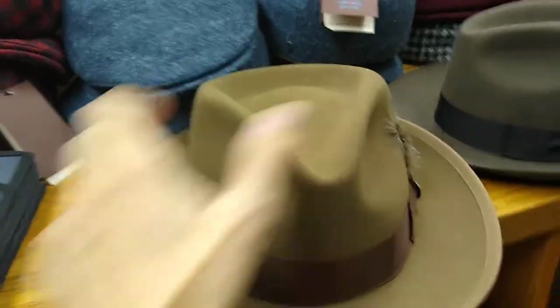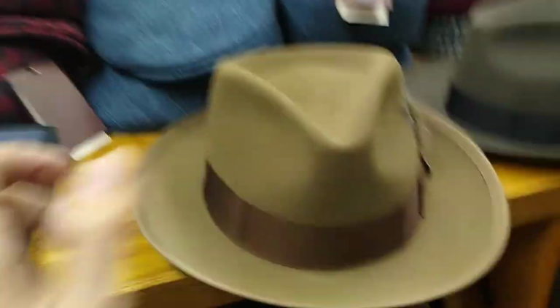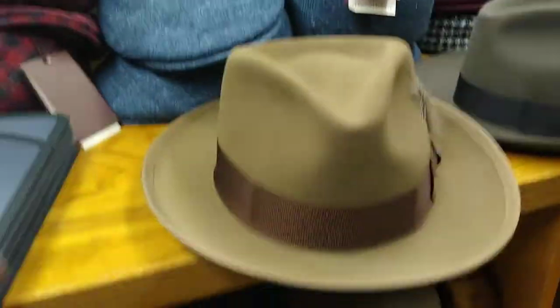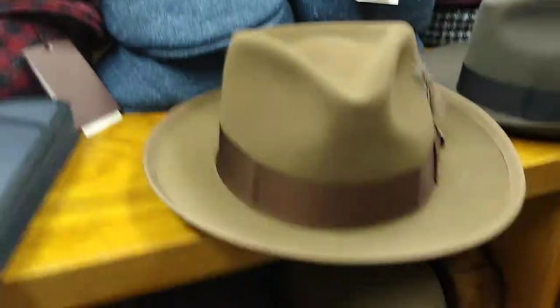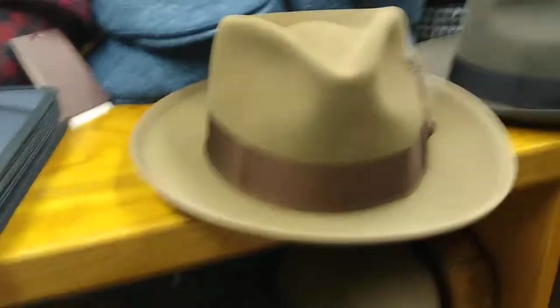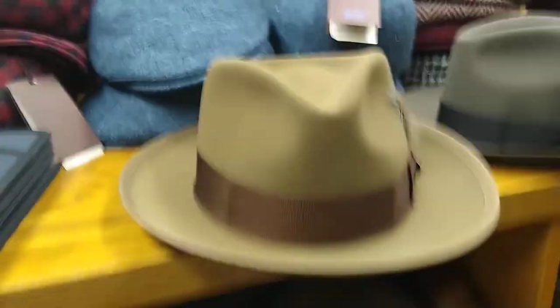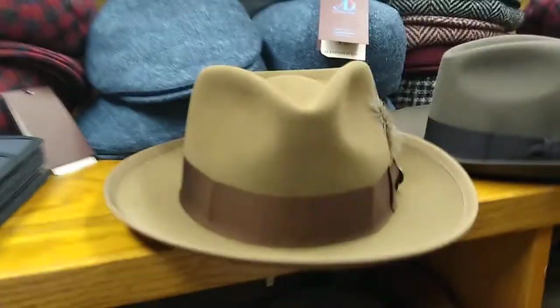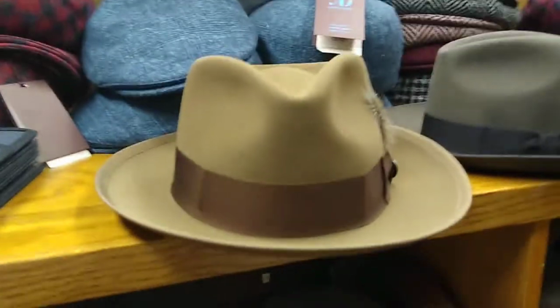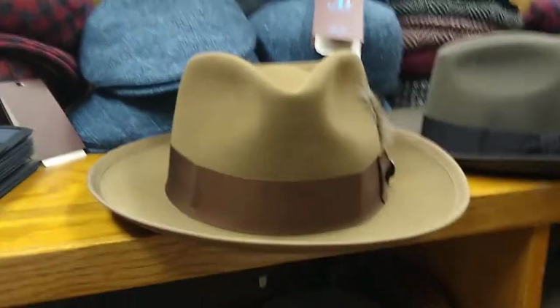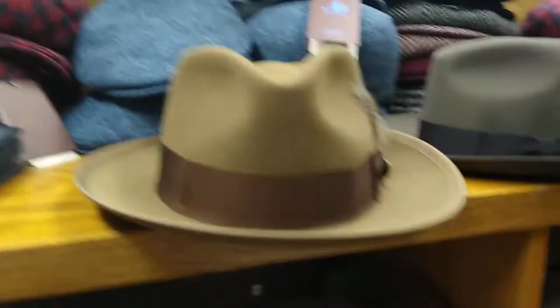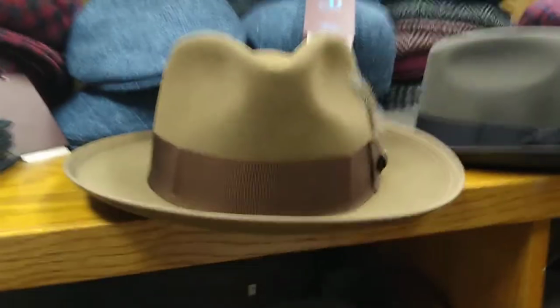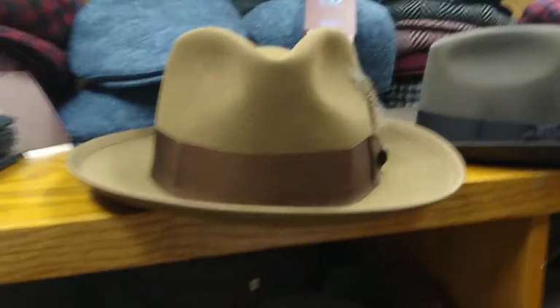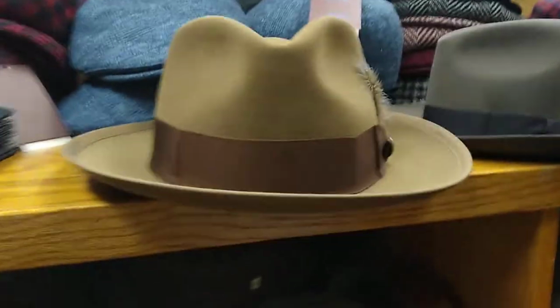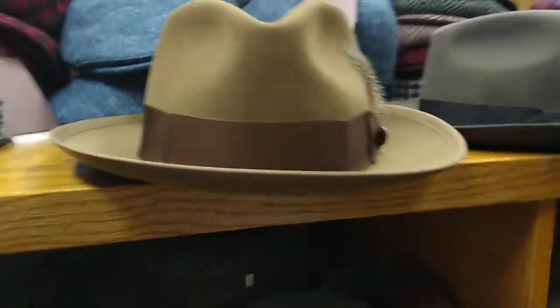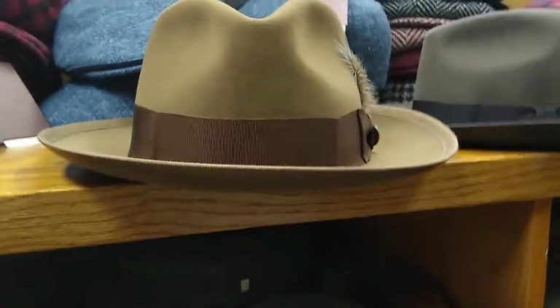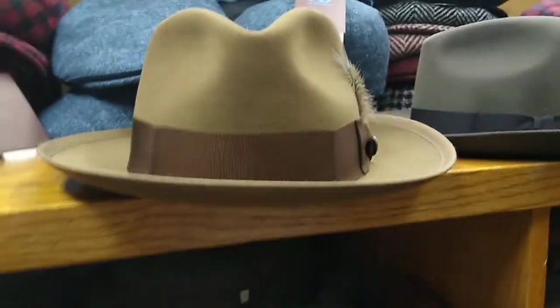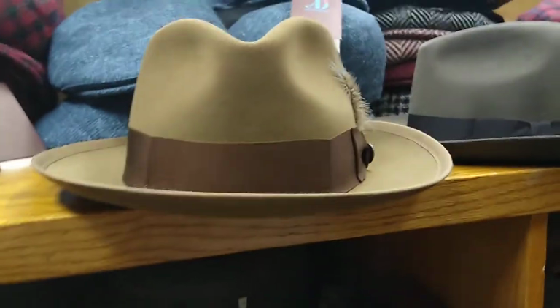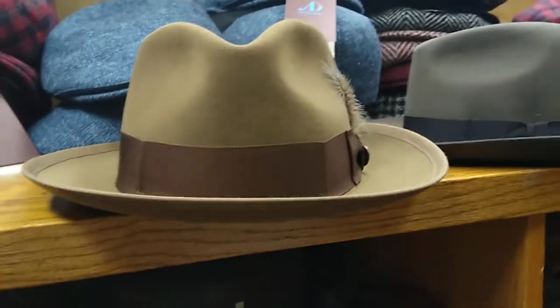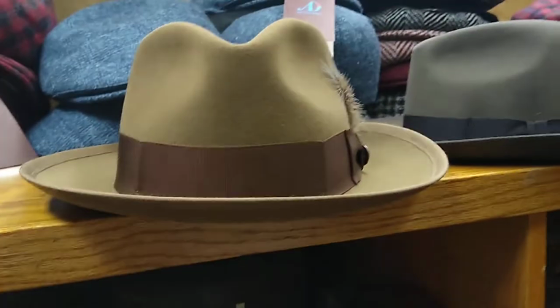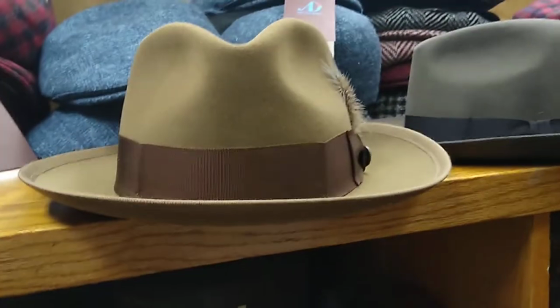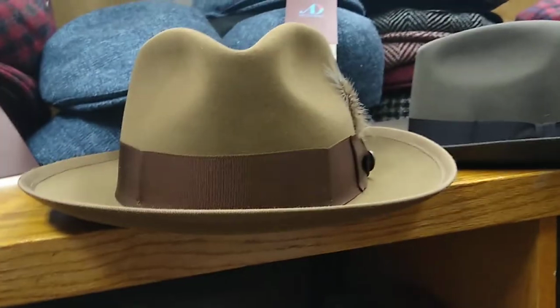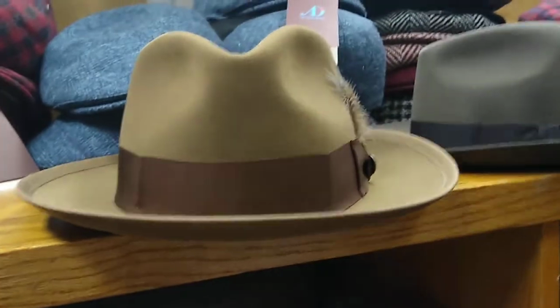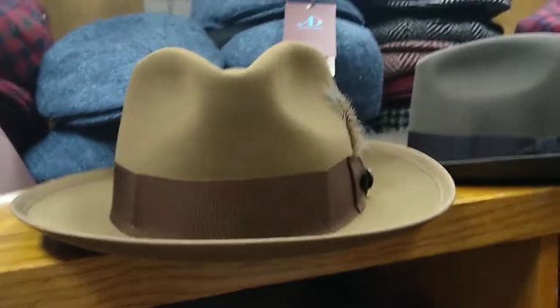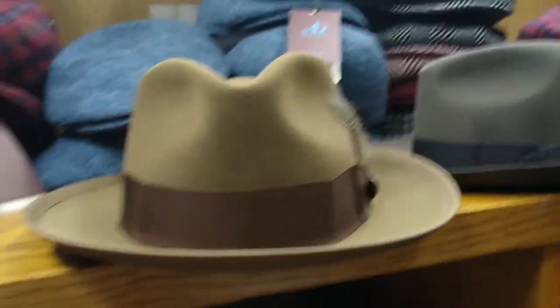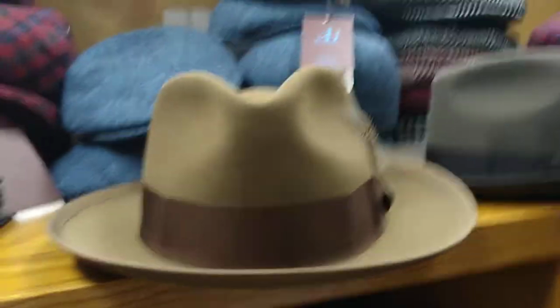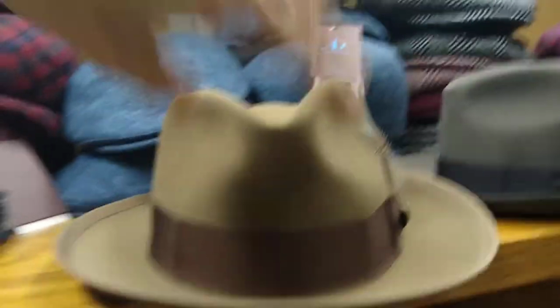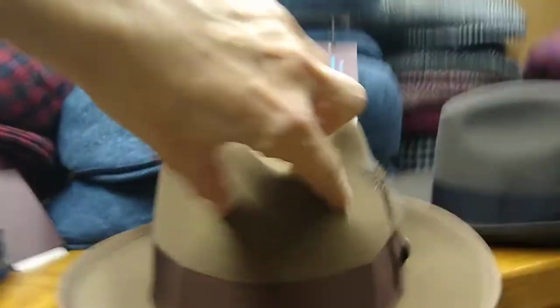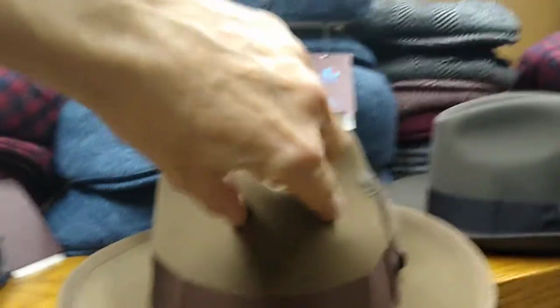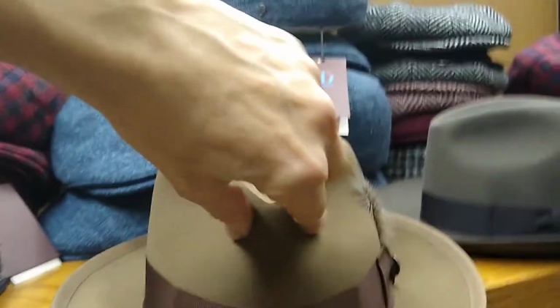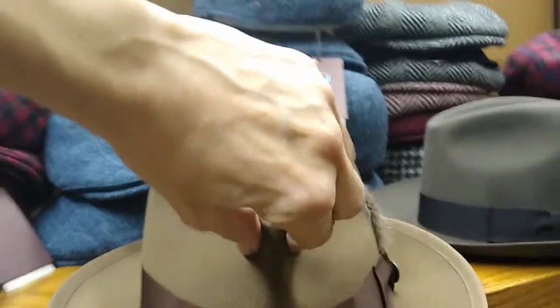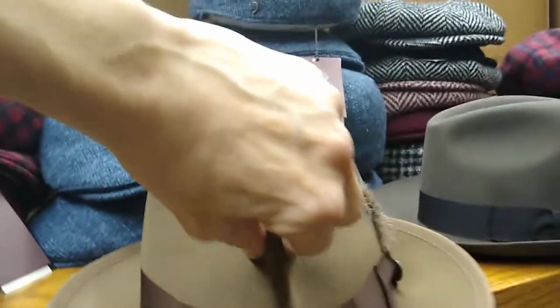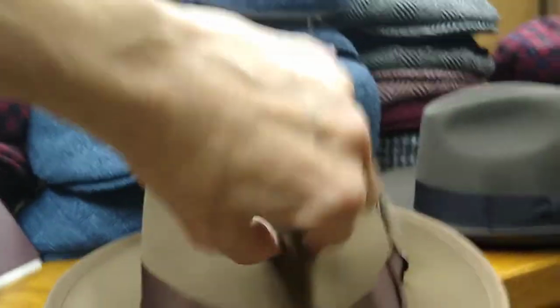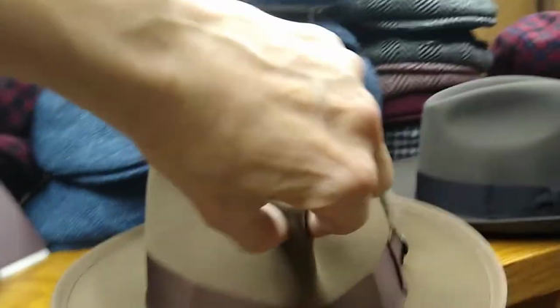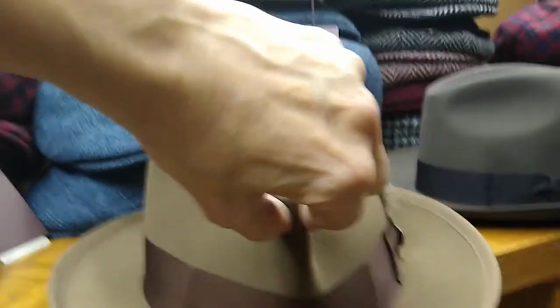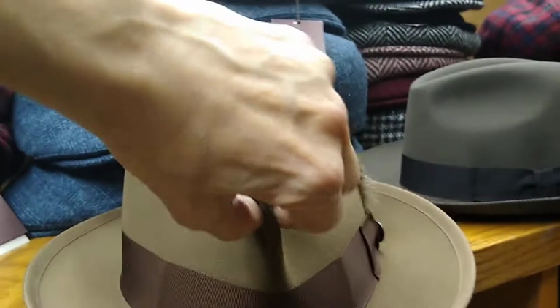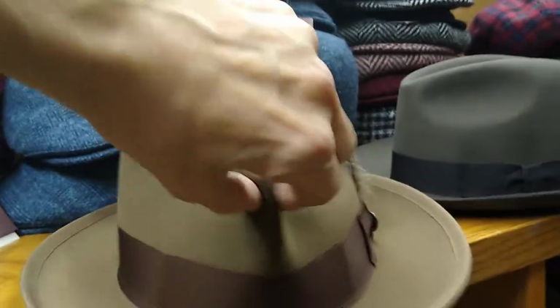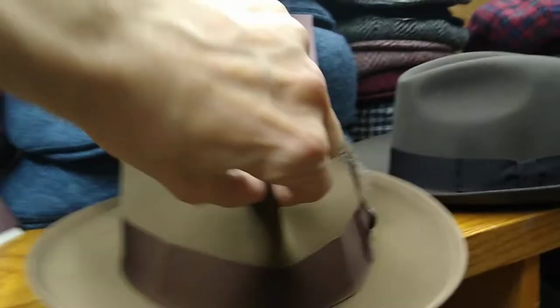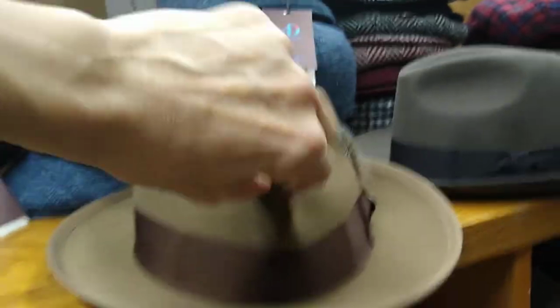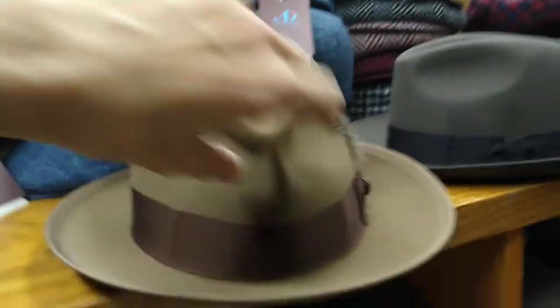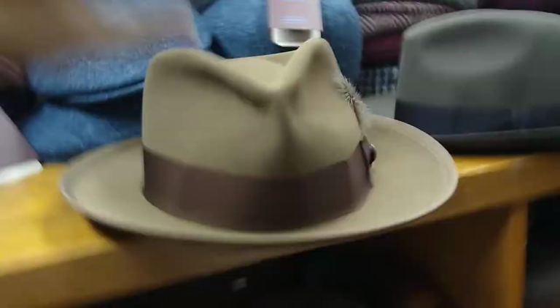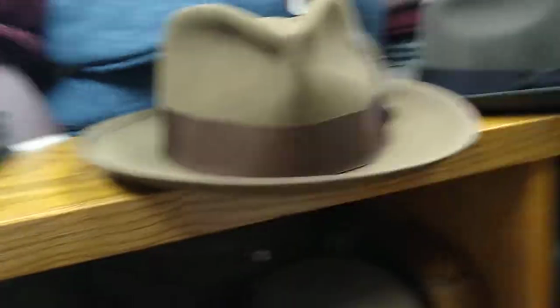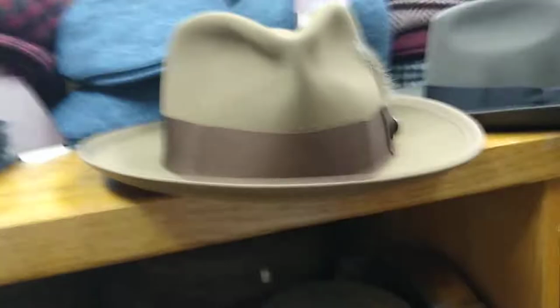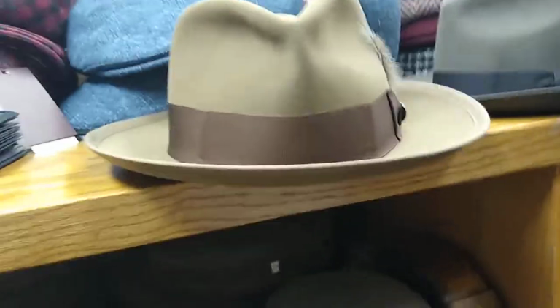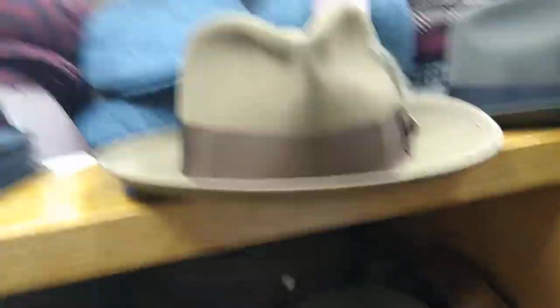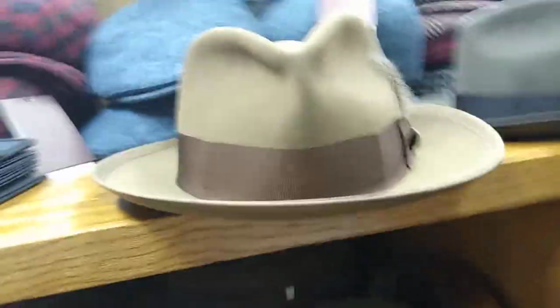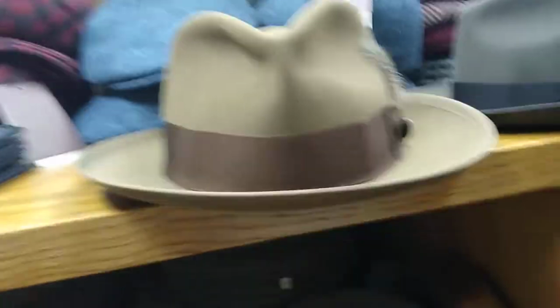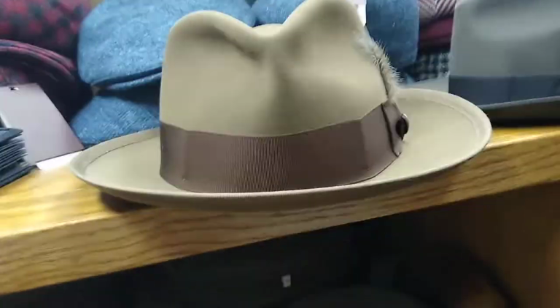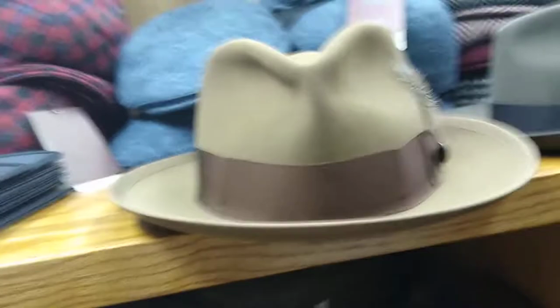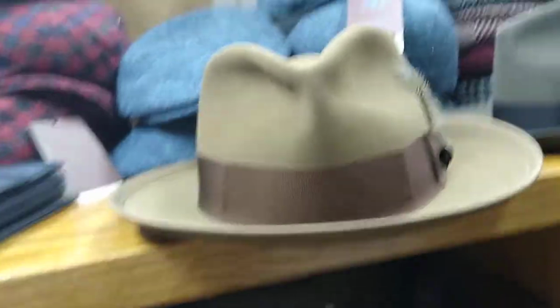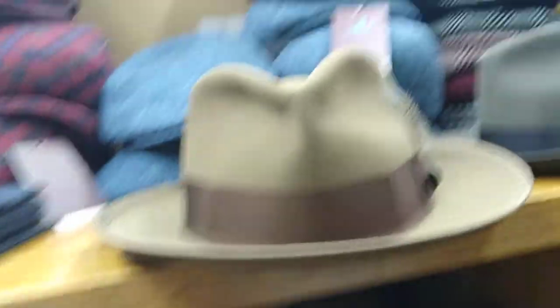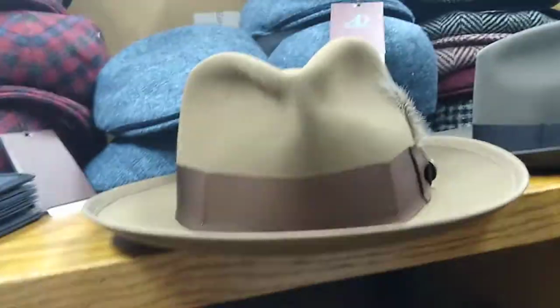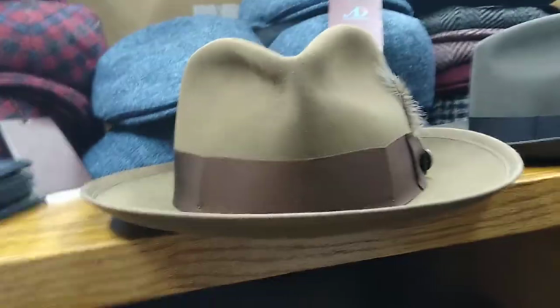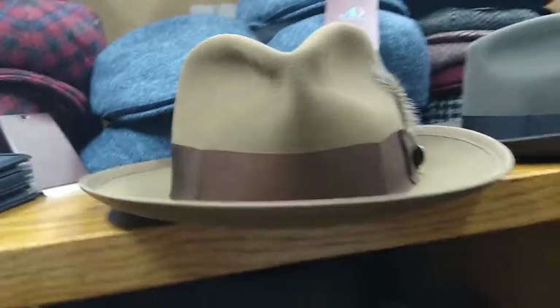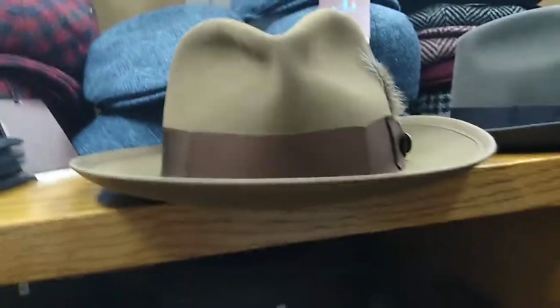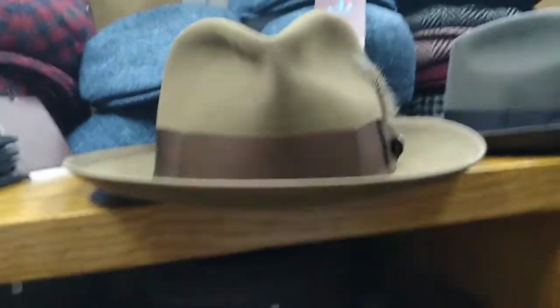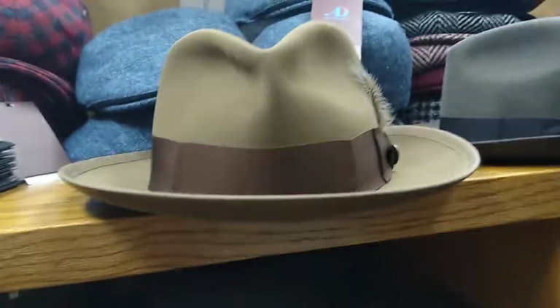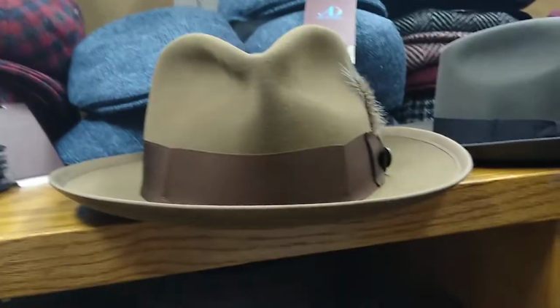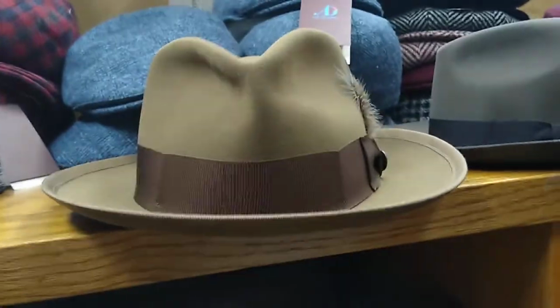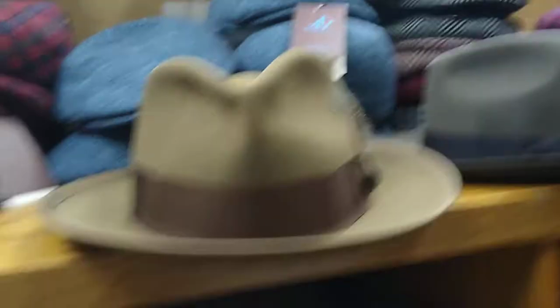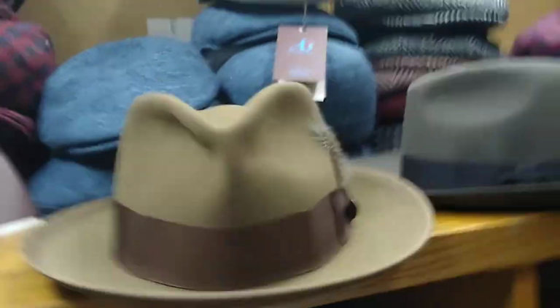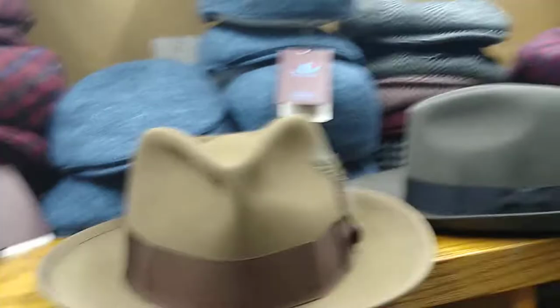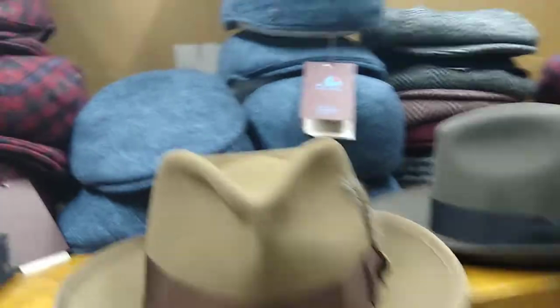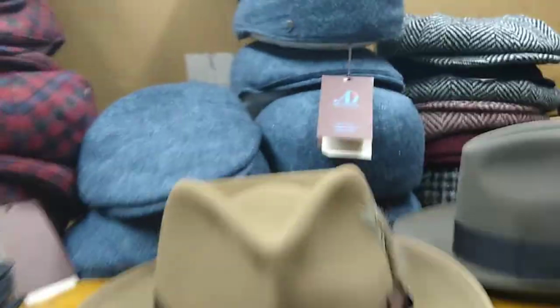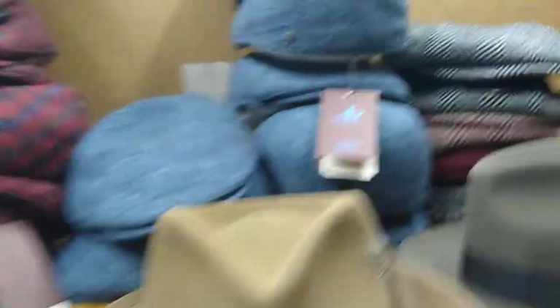It's got your boxy teardrop. You squeeze a tight pinch and it looks like the old-time hats.